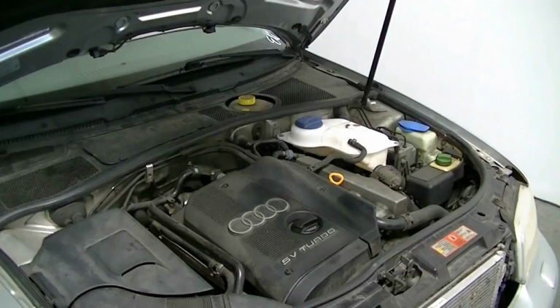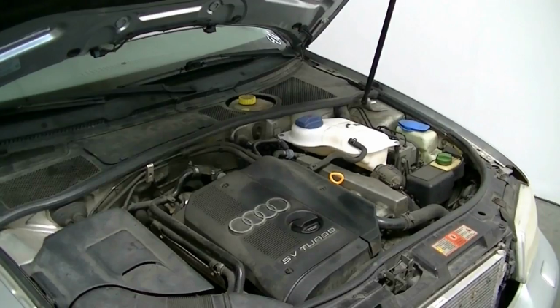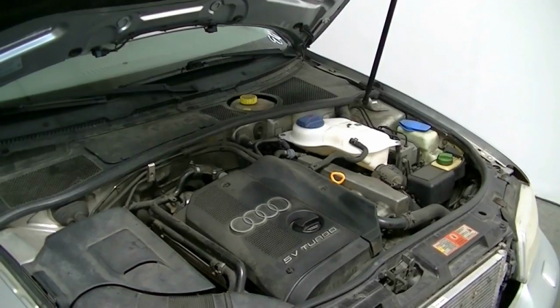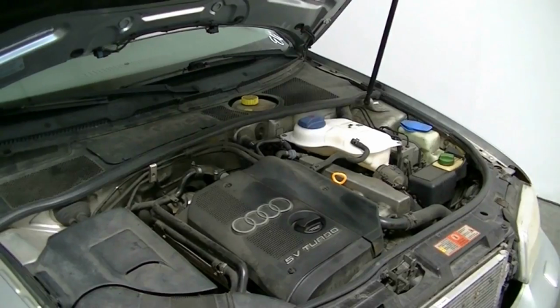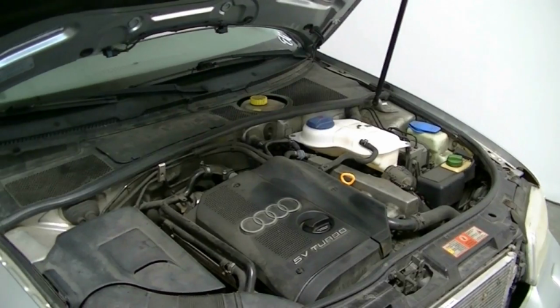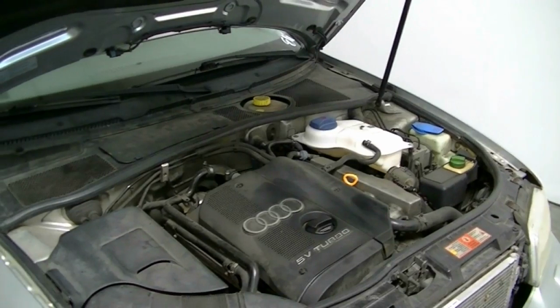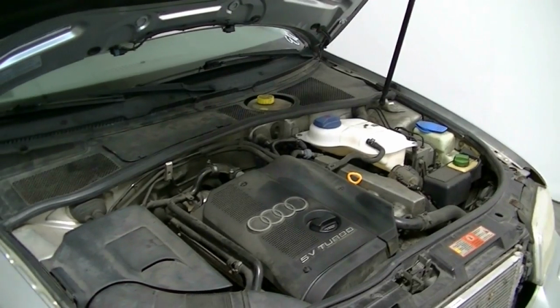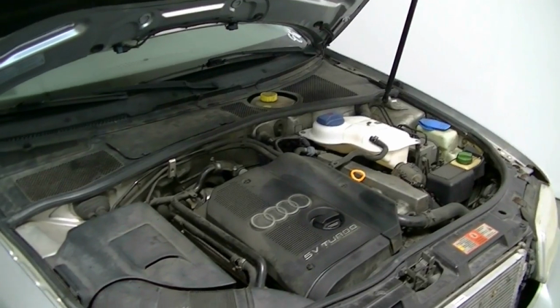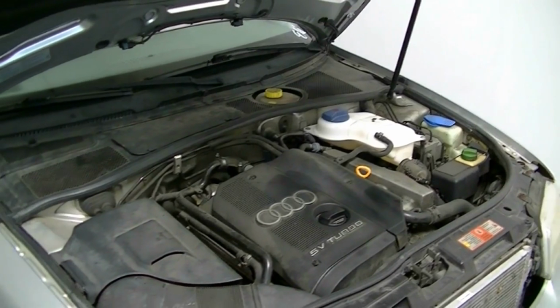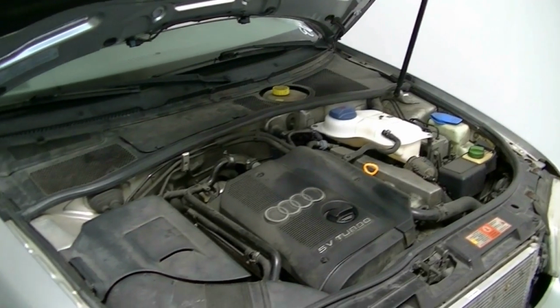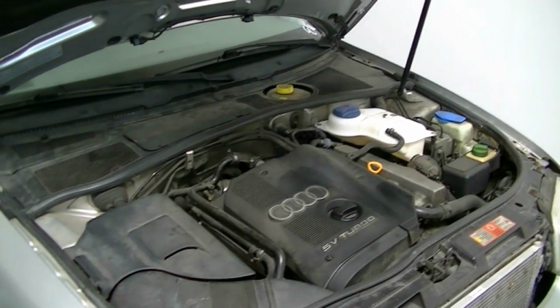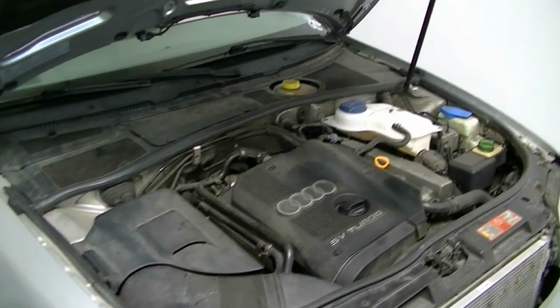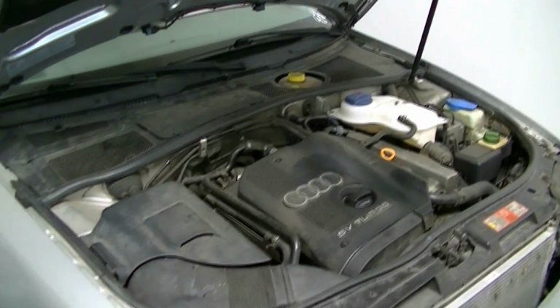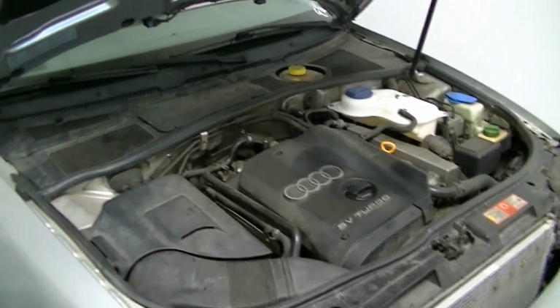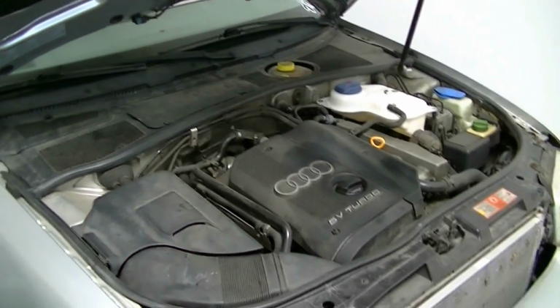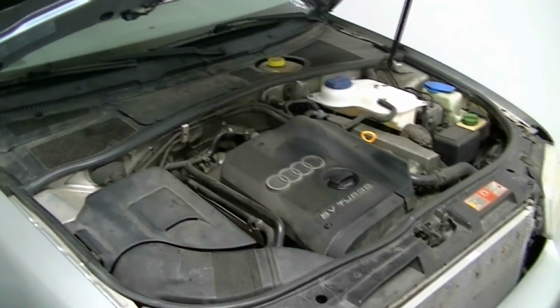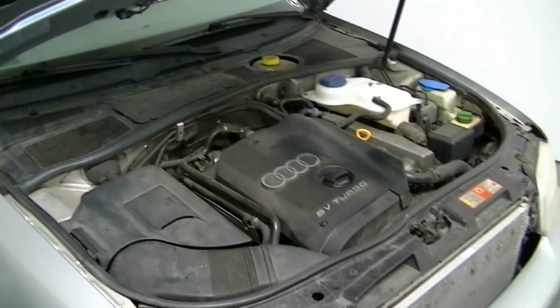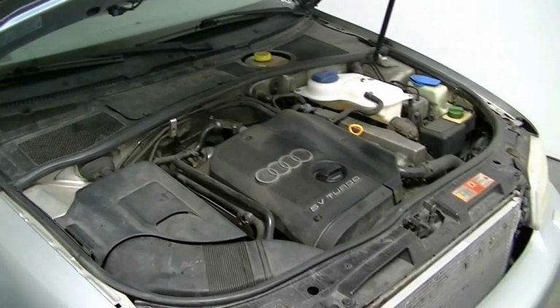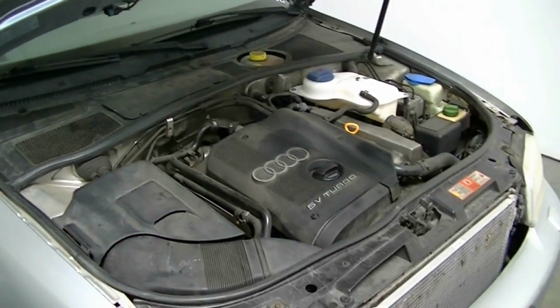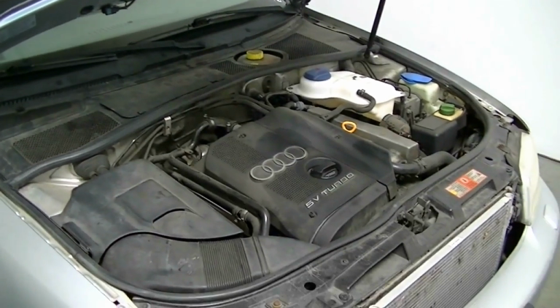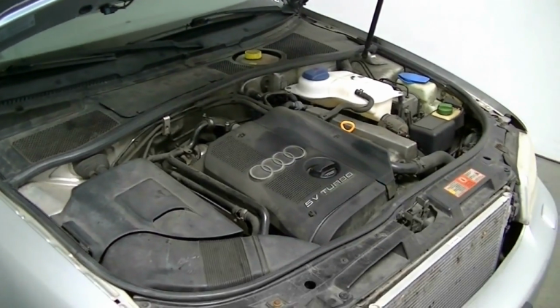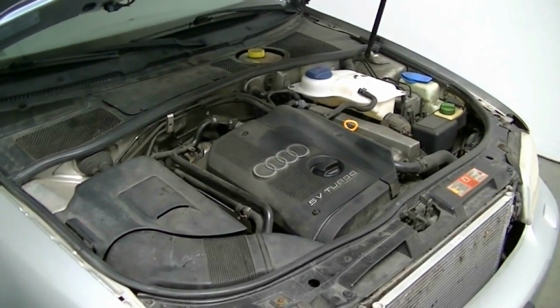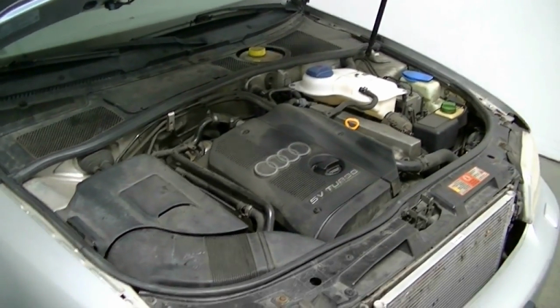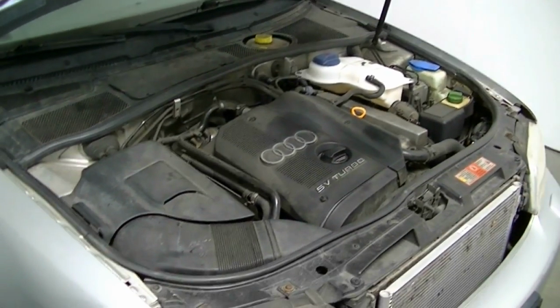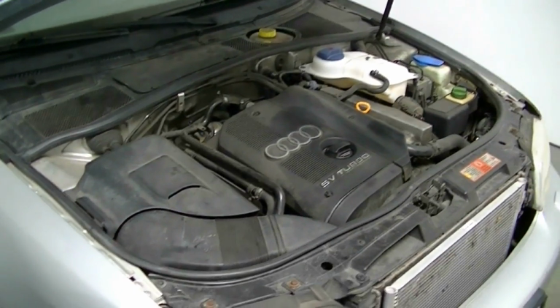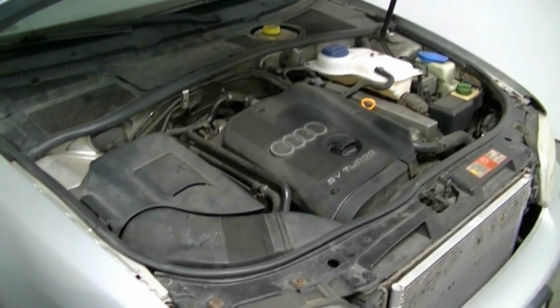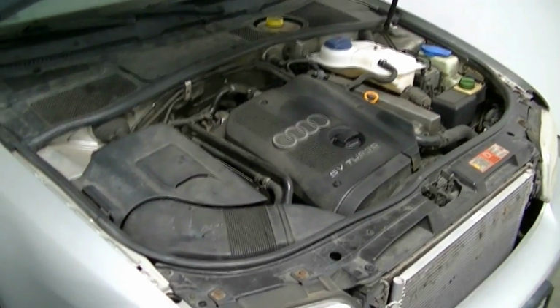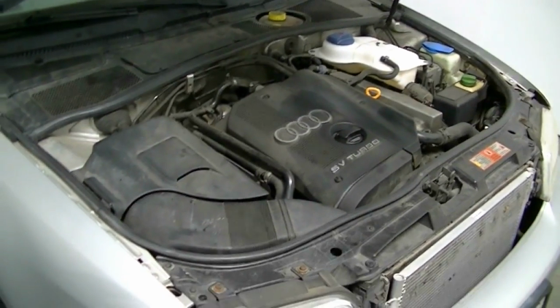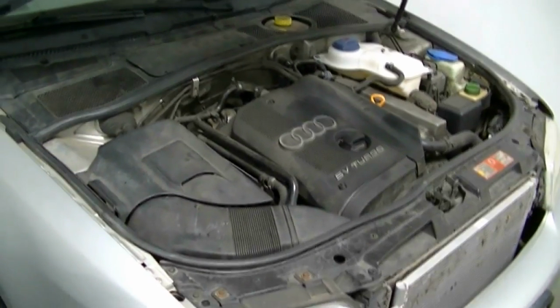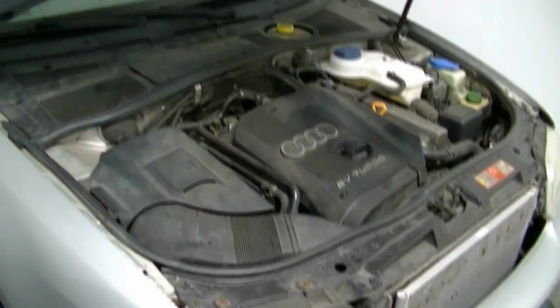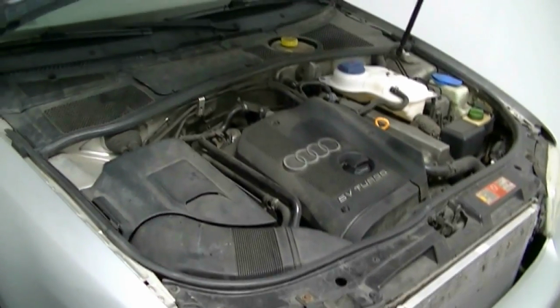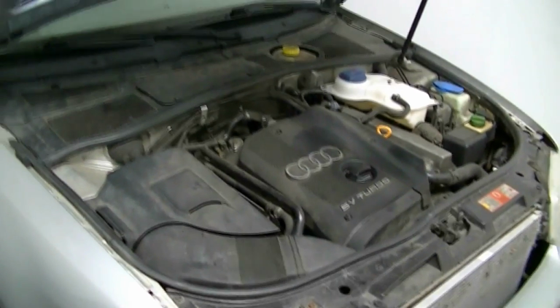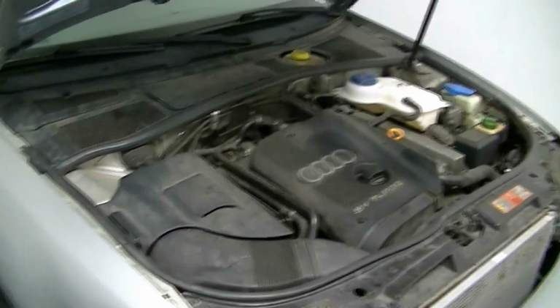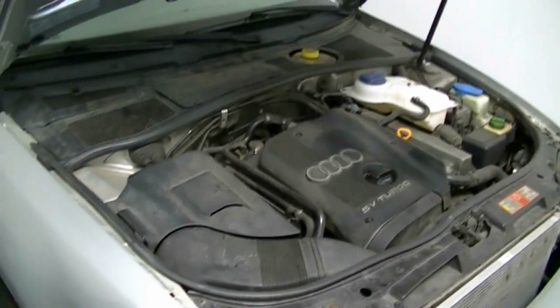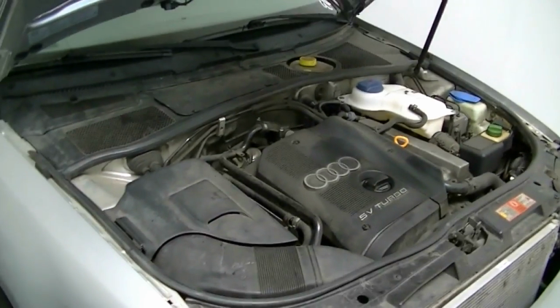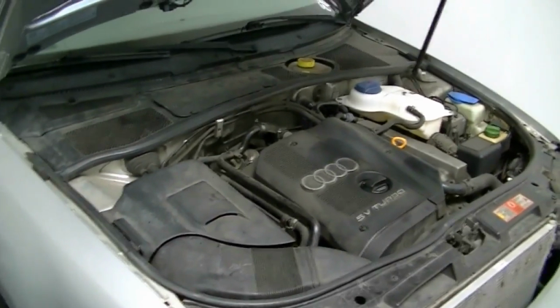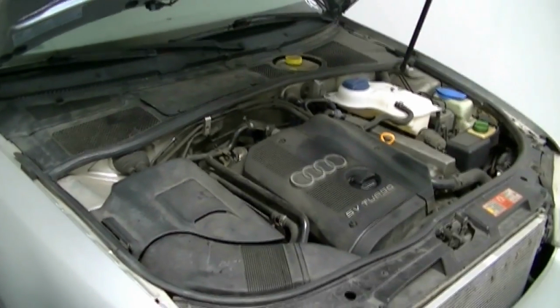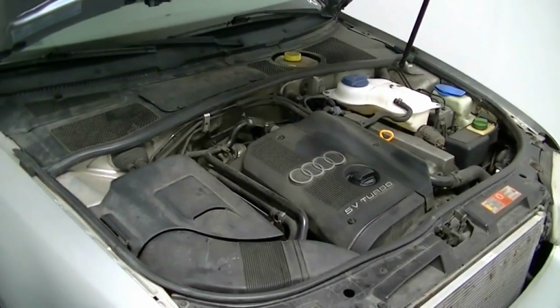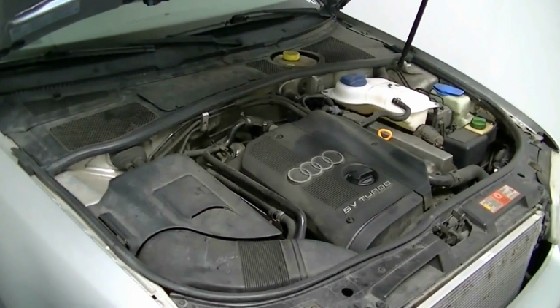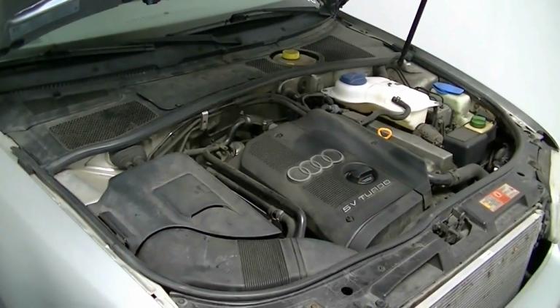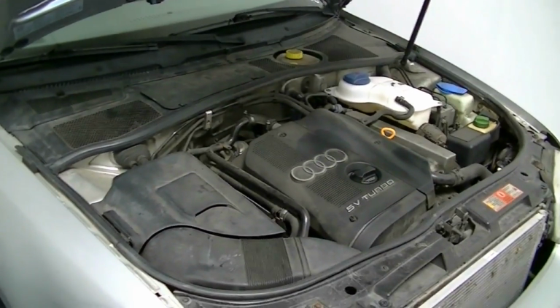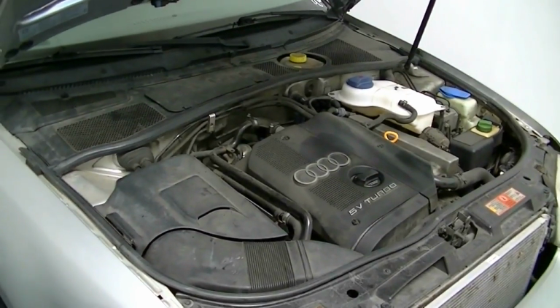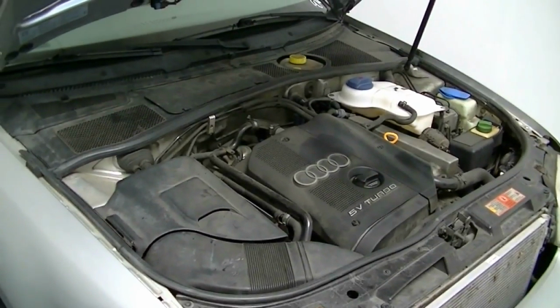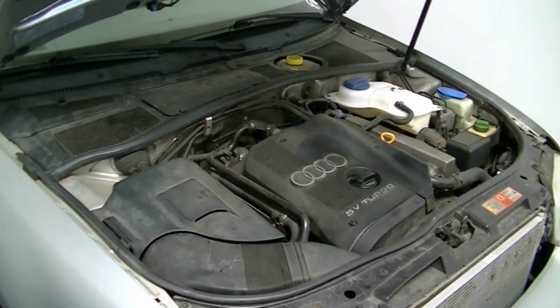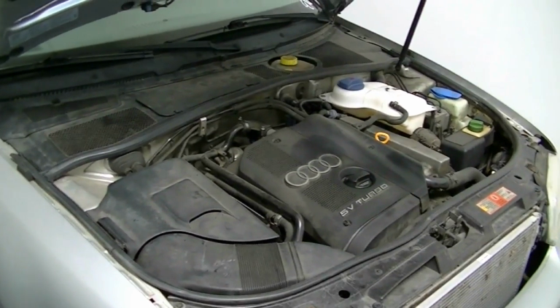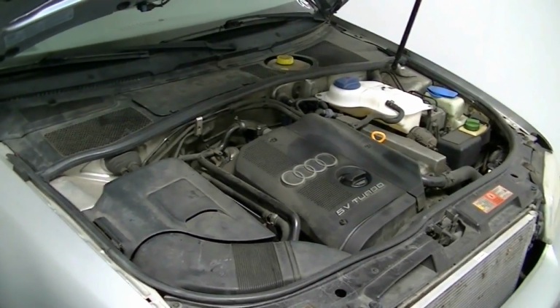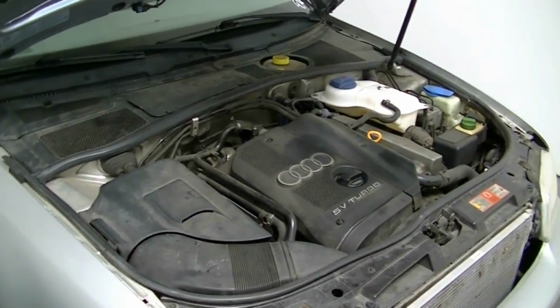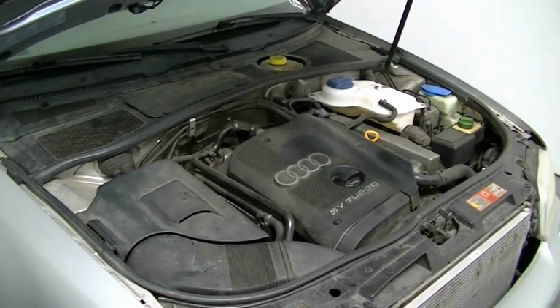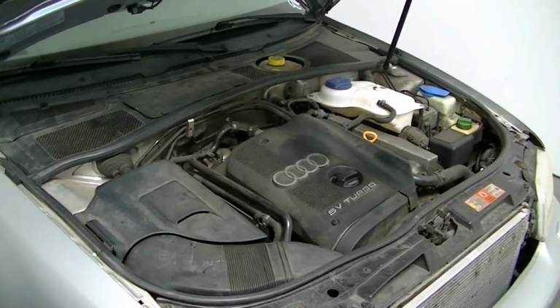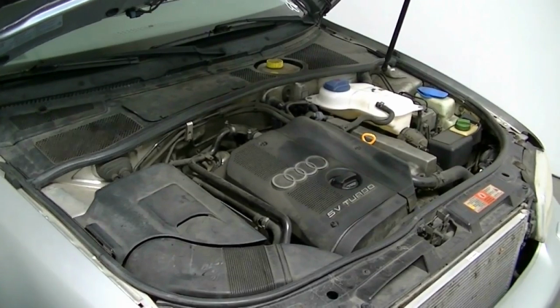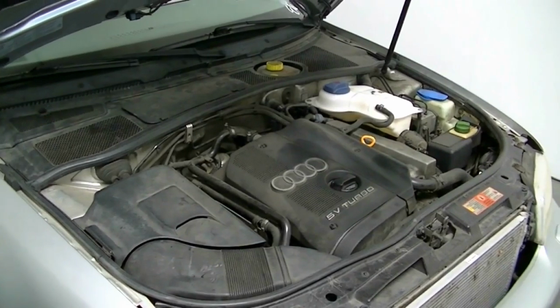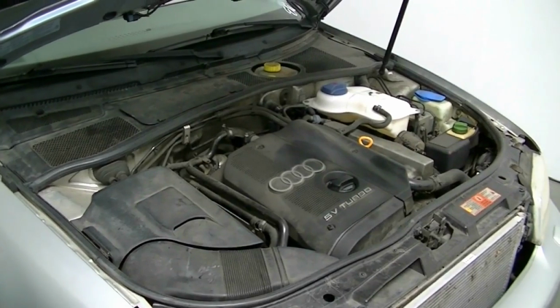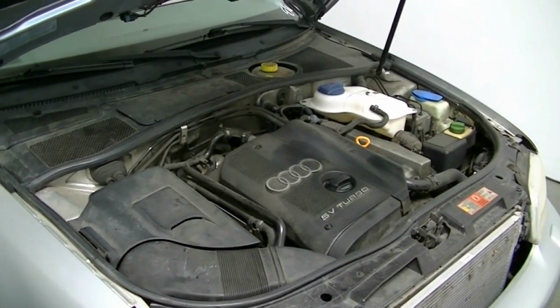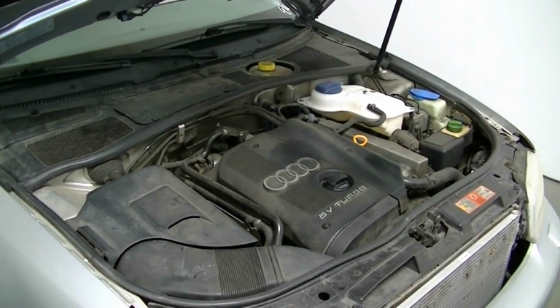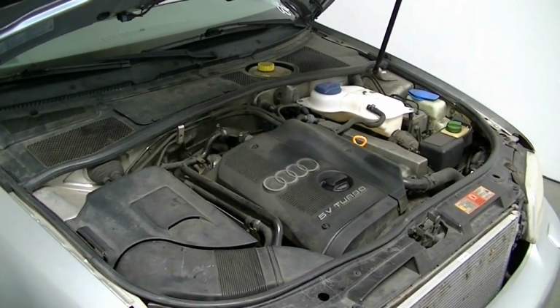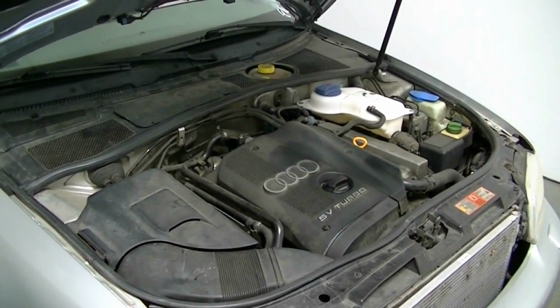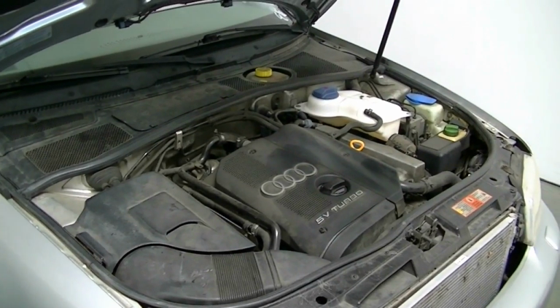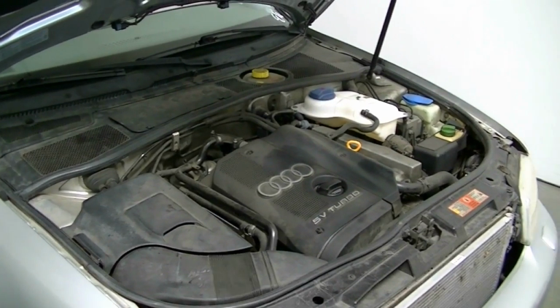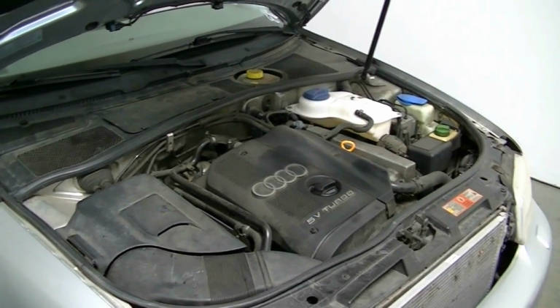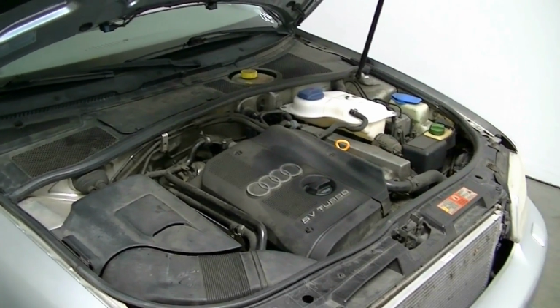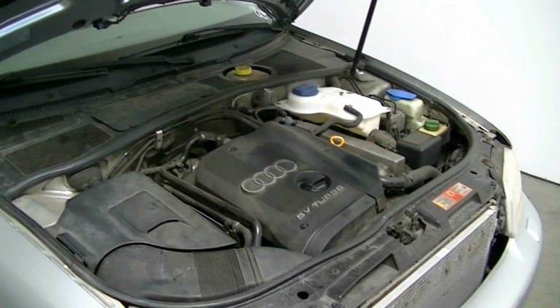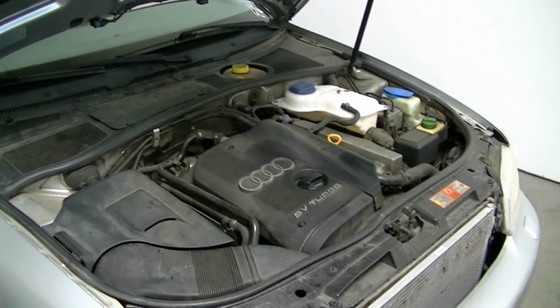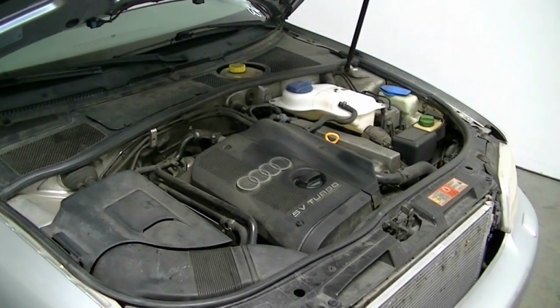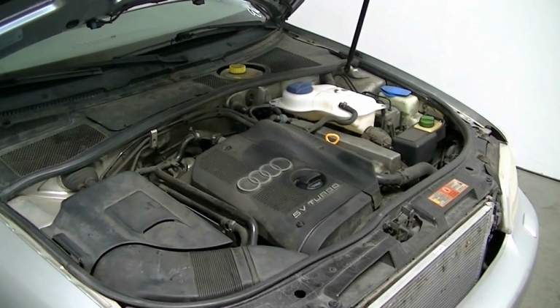Hey, what's up YouTube? Welcome to another video by Ratchet & Wrenches, and today I'm going to go quickly over how you can tell if your car's got a broken timing belt.